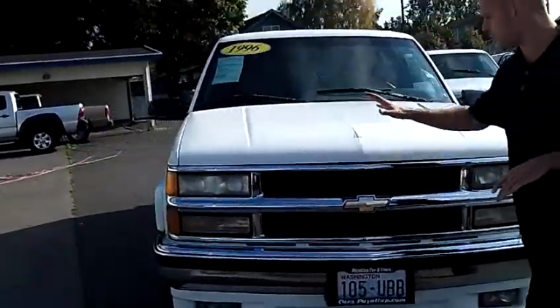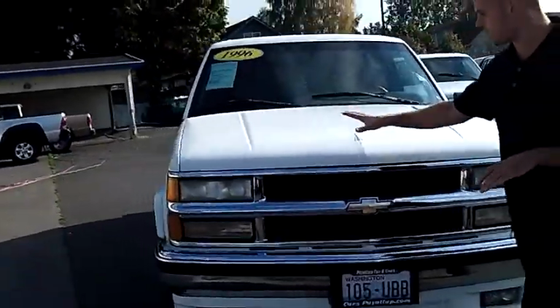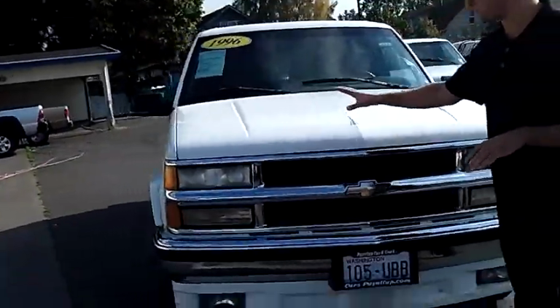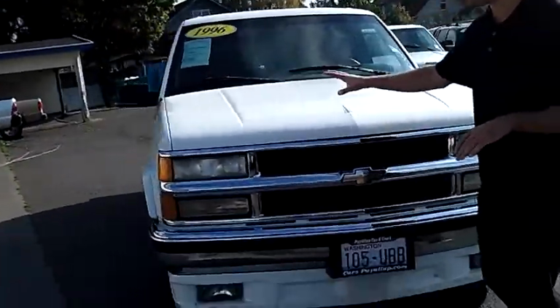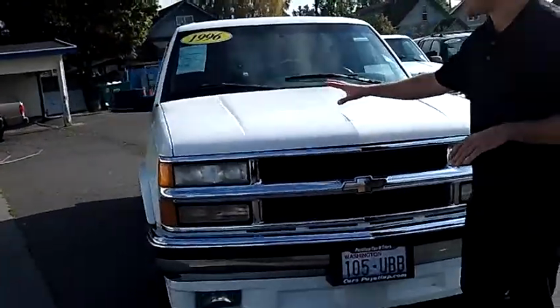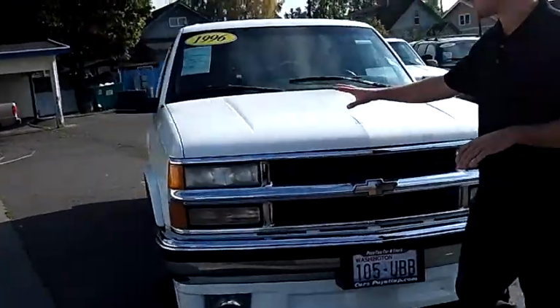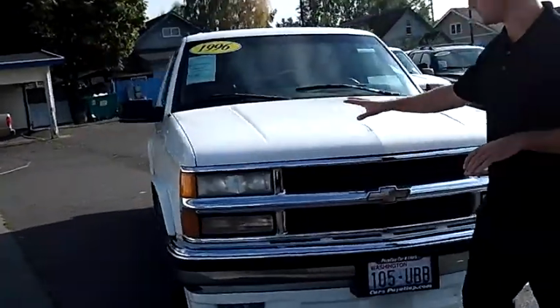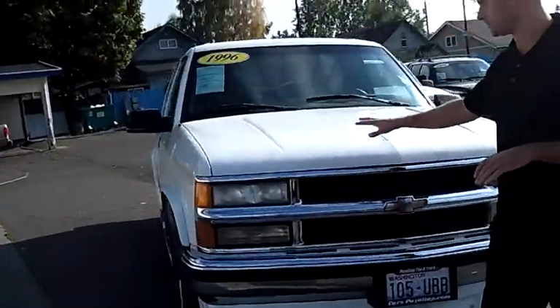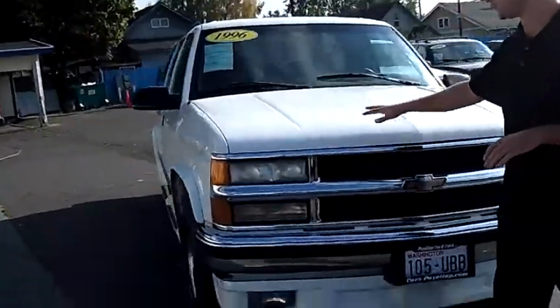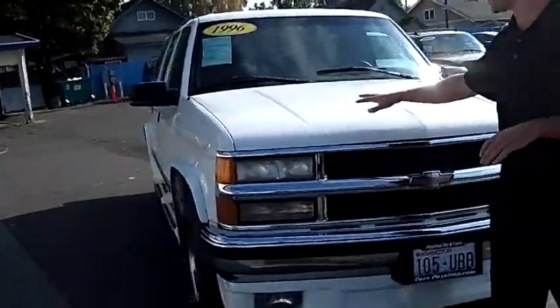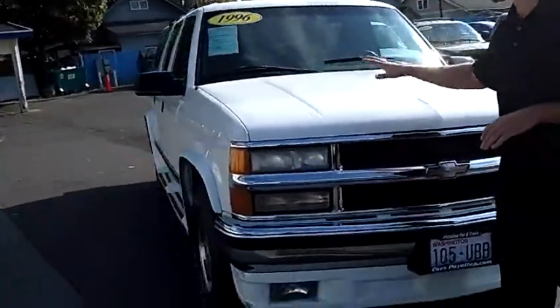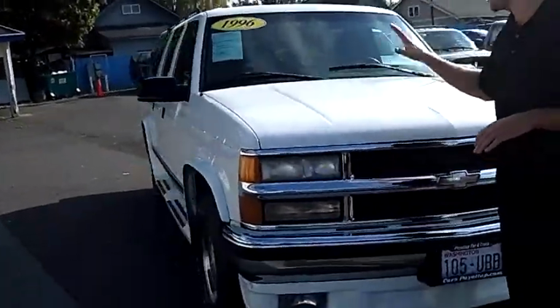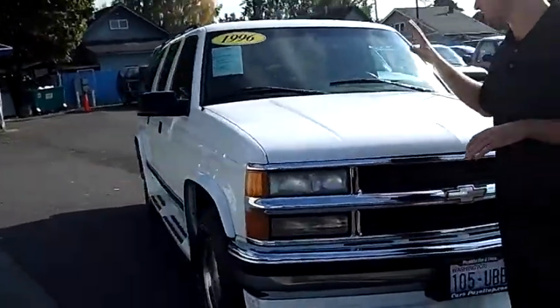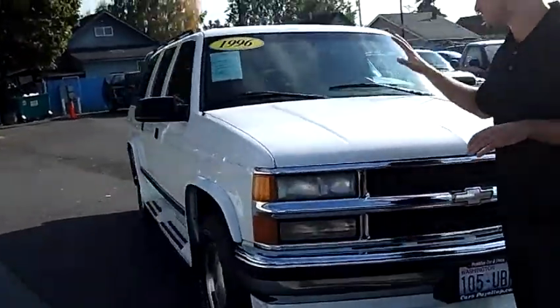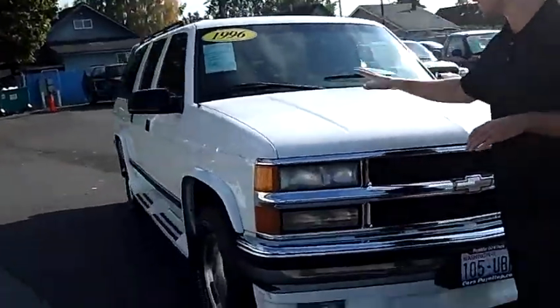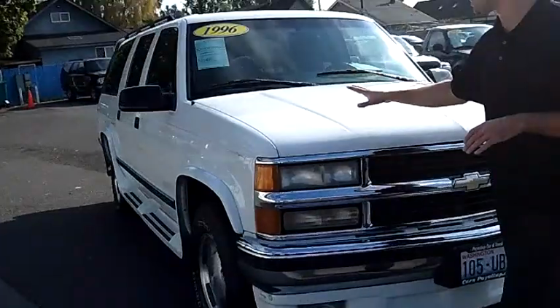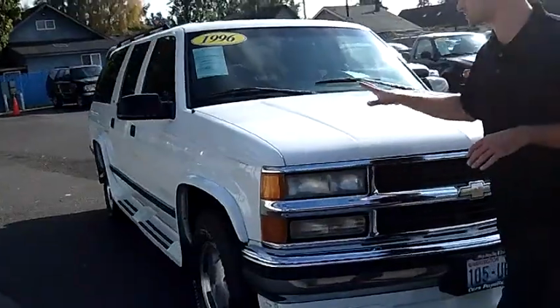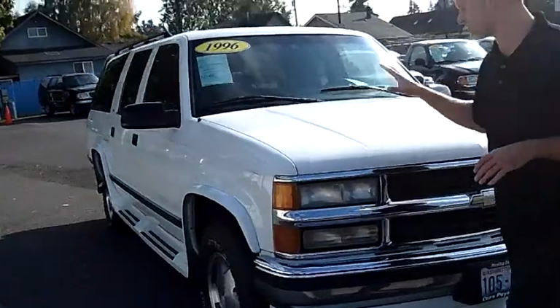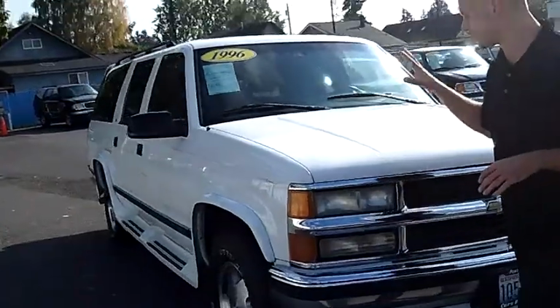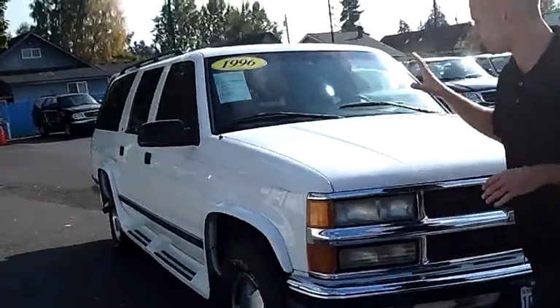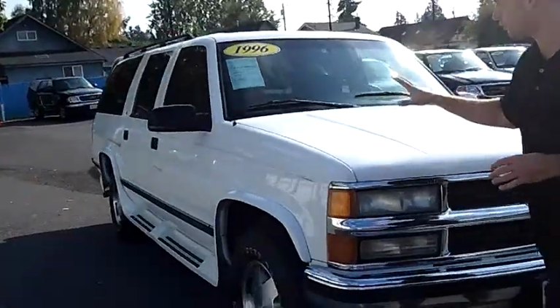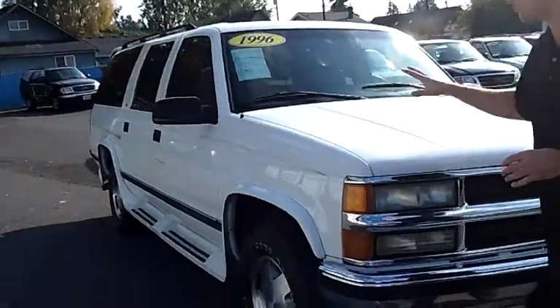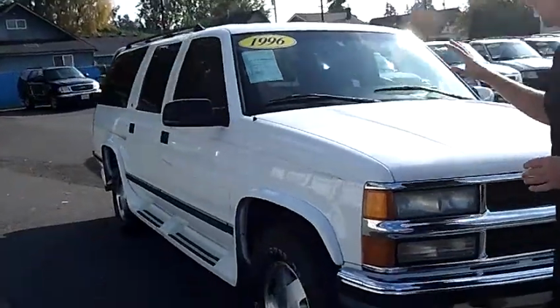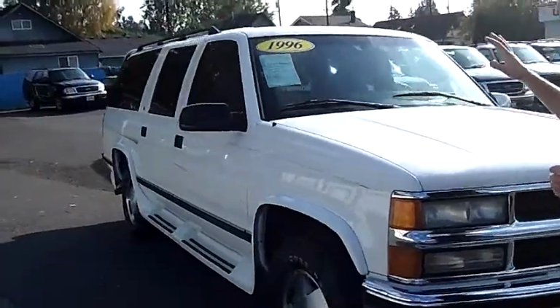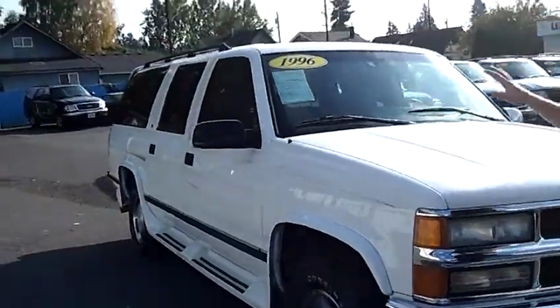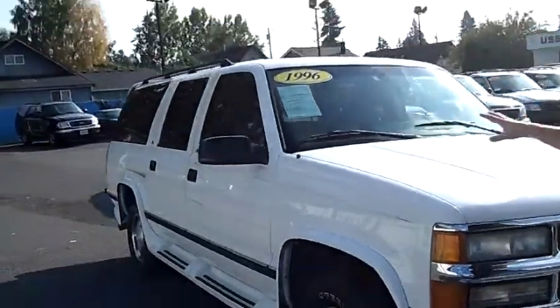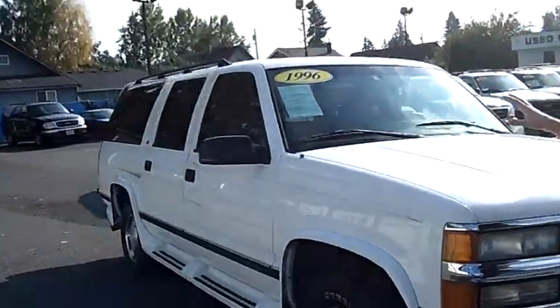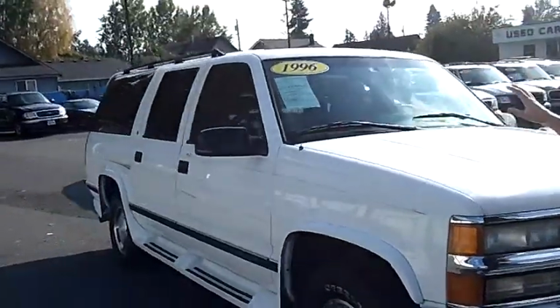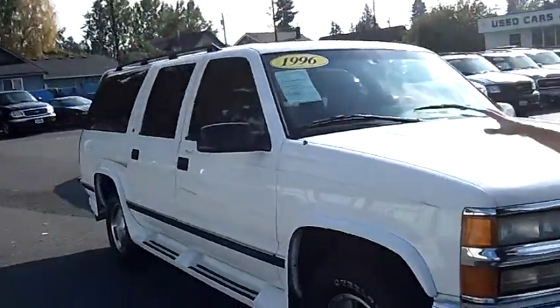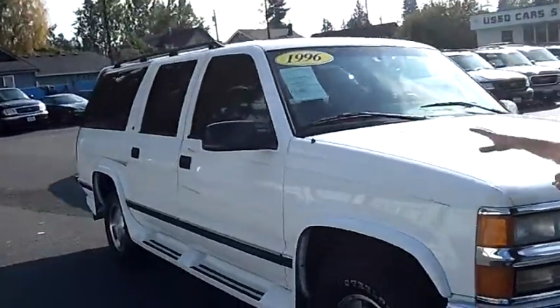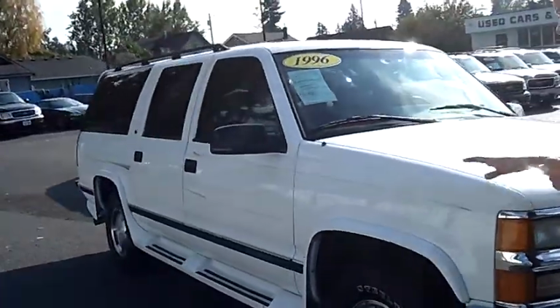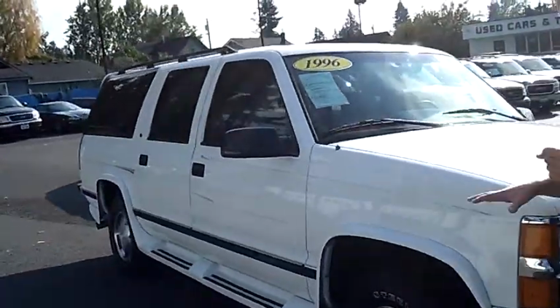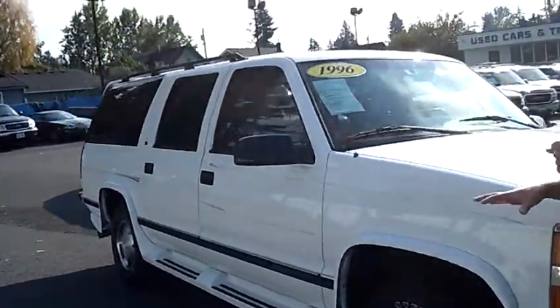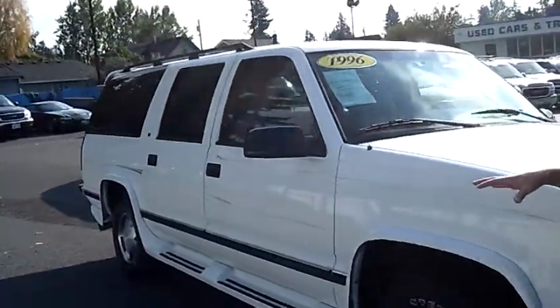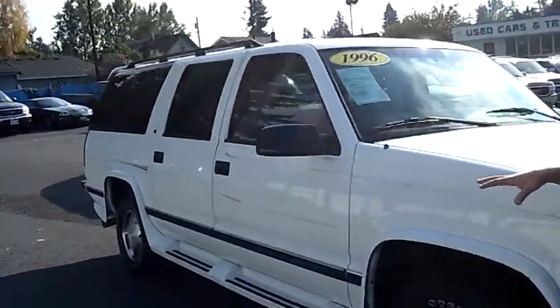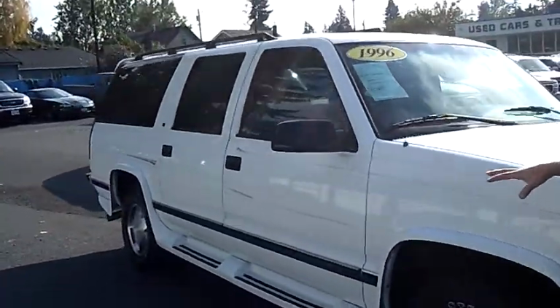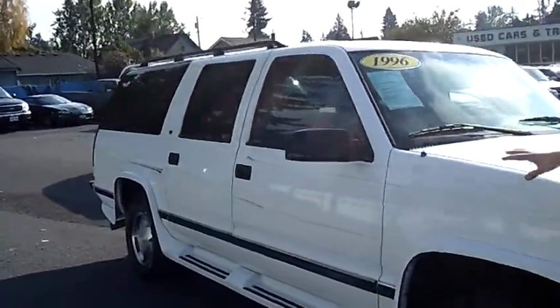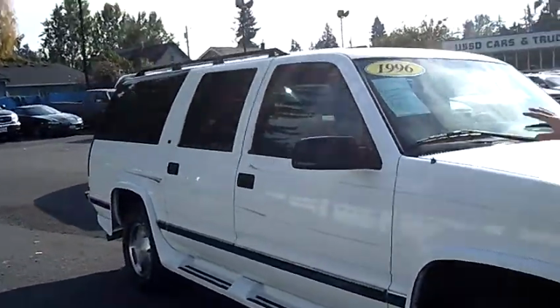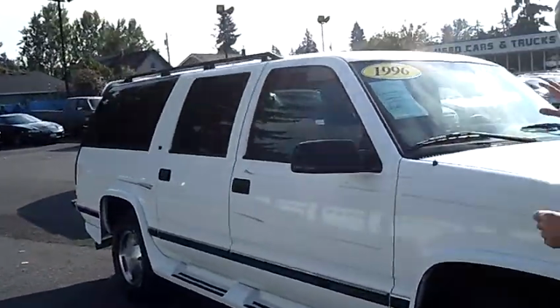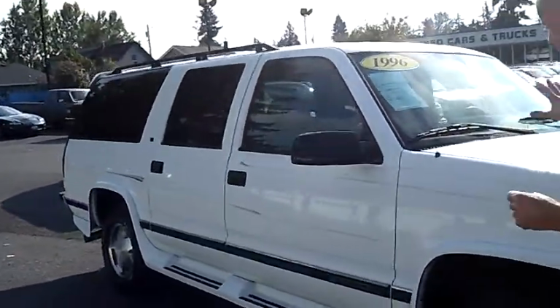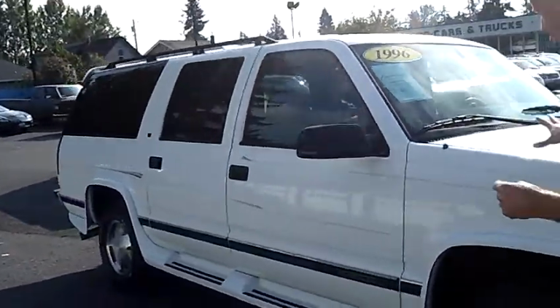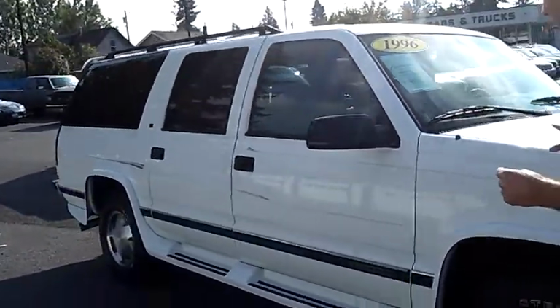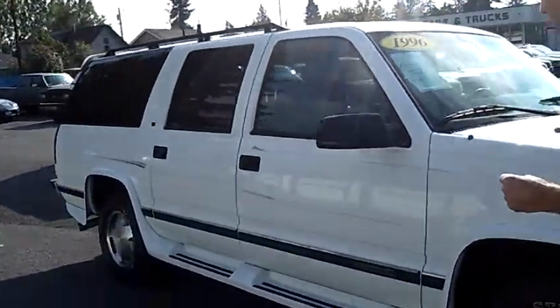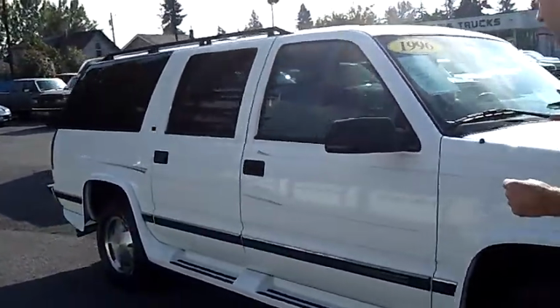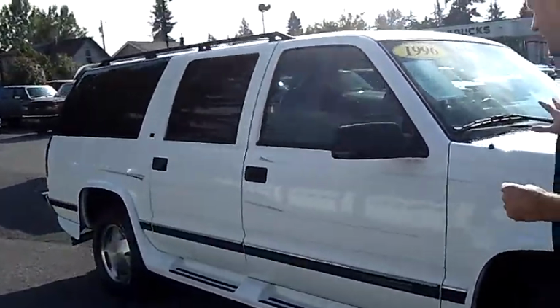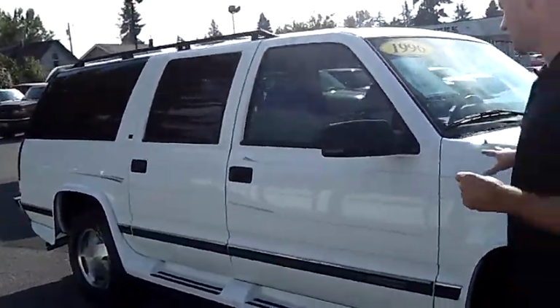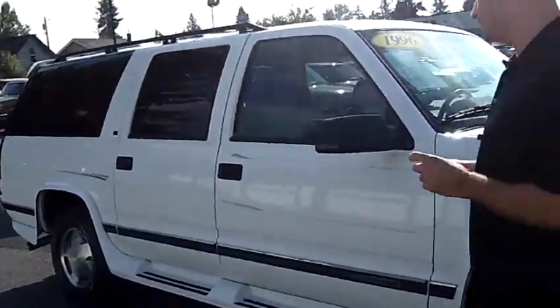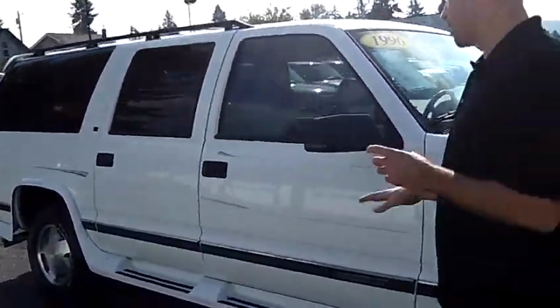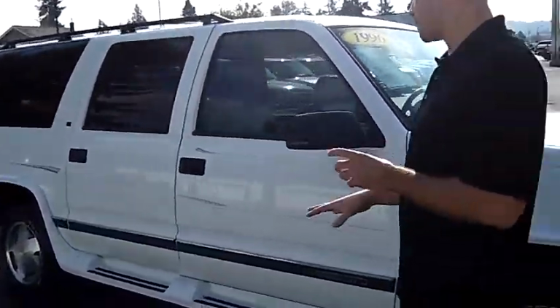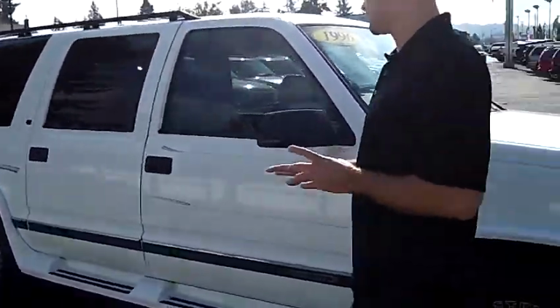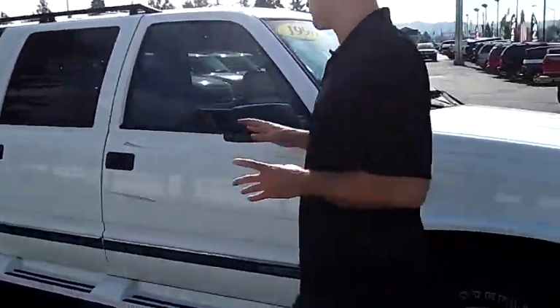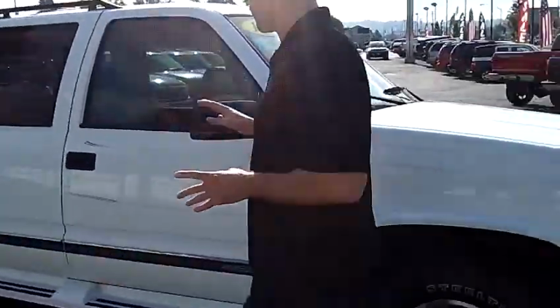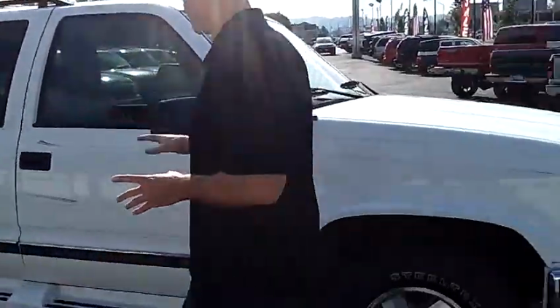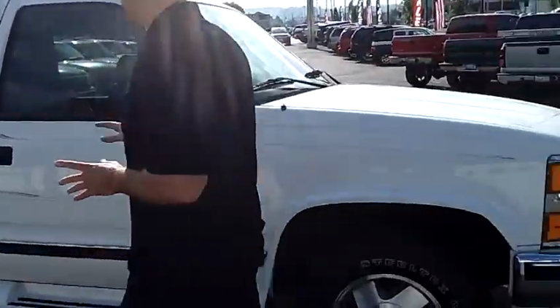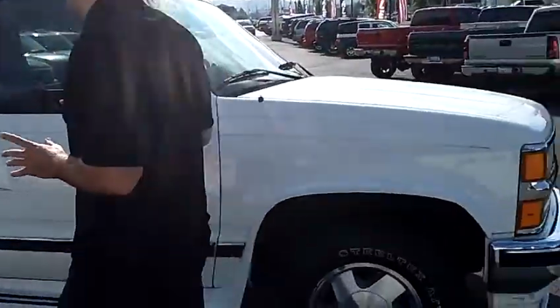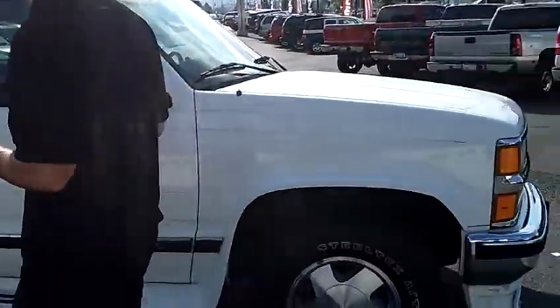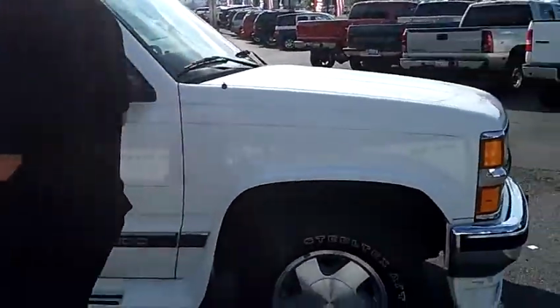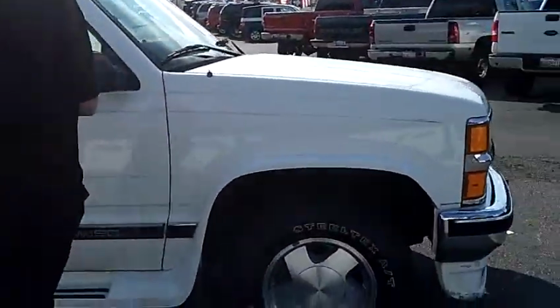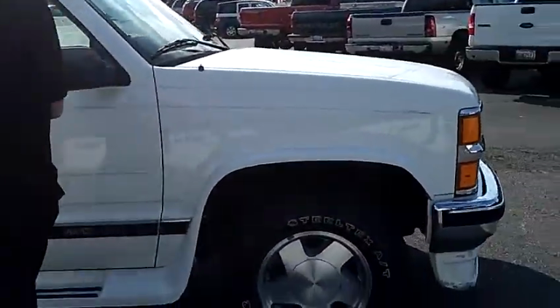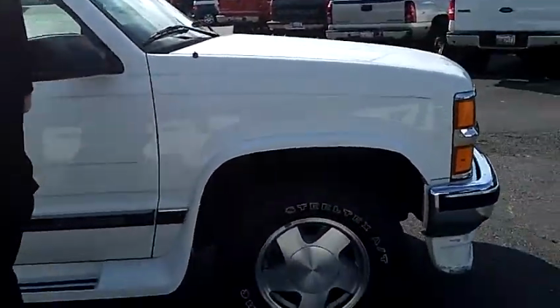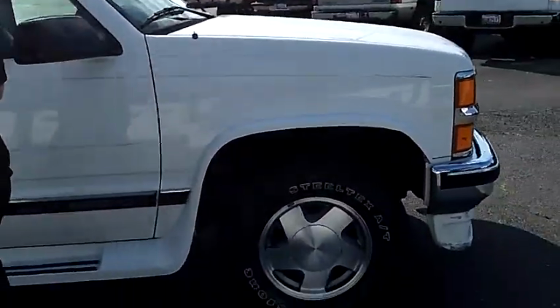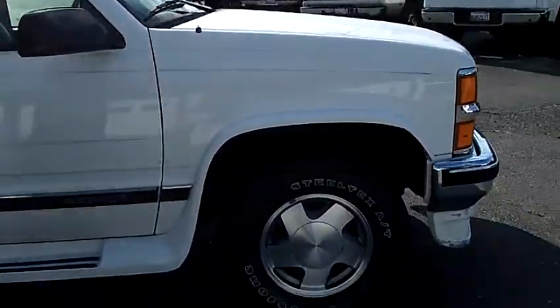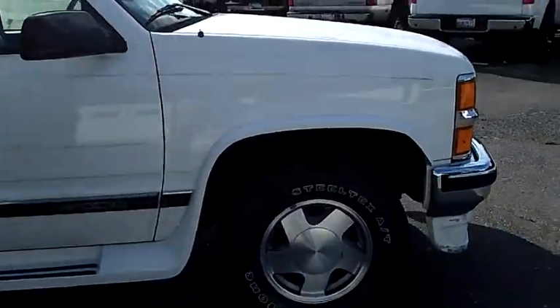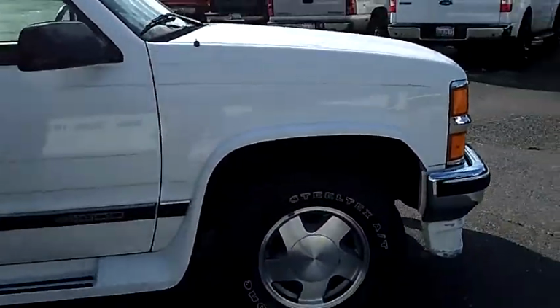As we walk around the Suburban here, I'd like you to just take notice of the condition of the exterior. Both the paint and the body are still in very nice shape.